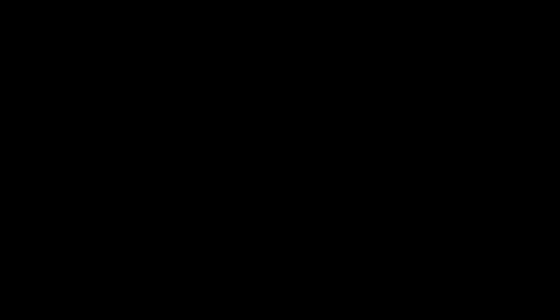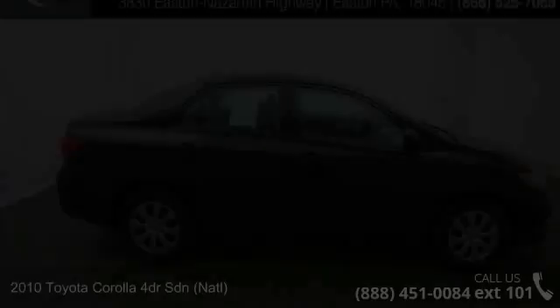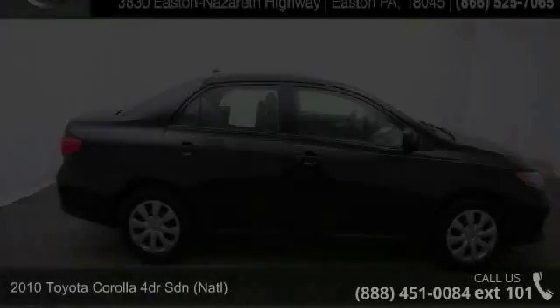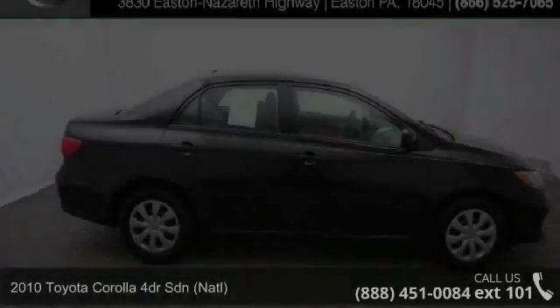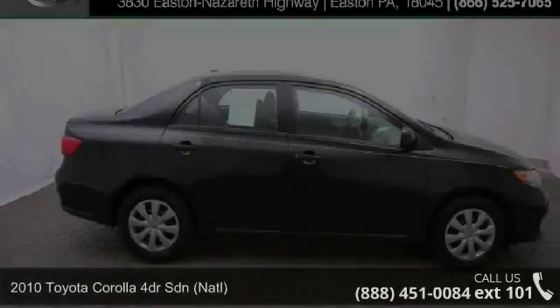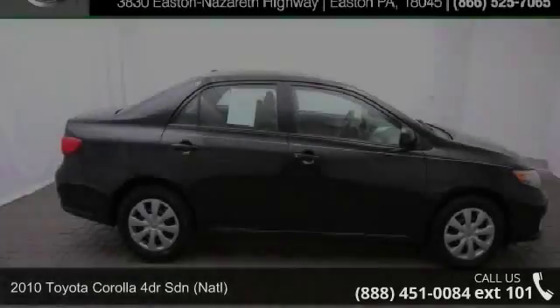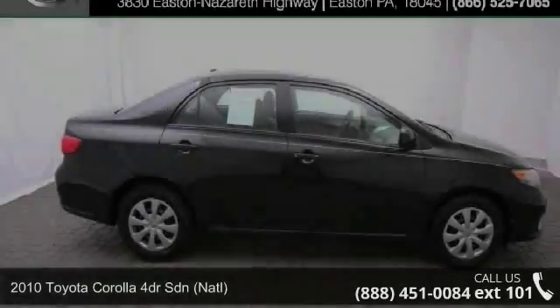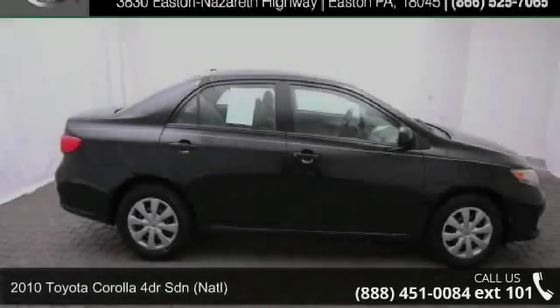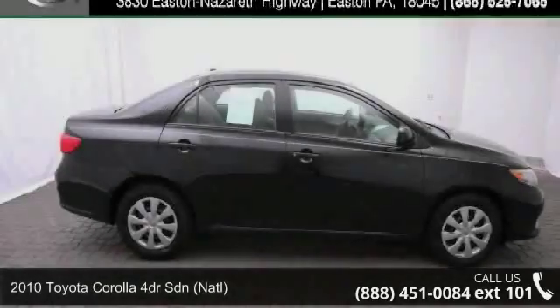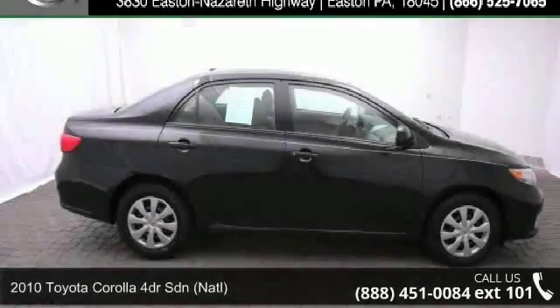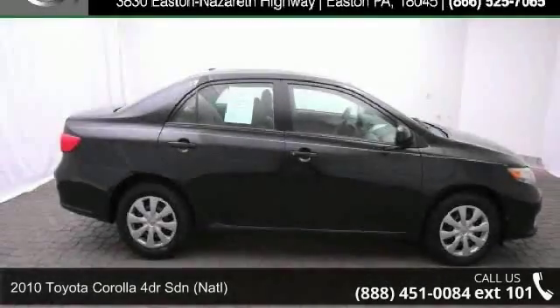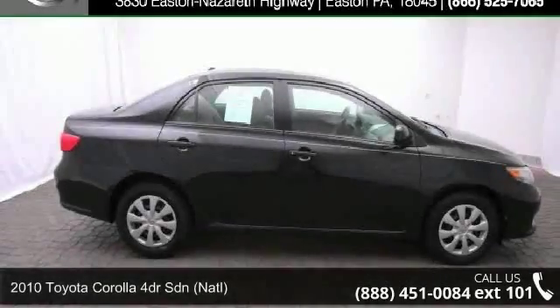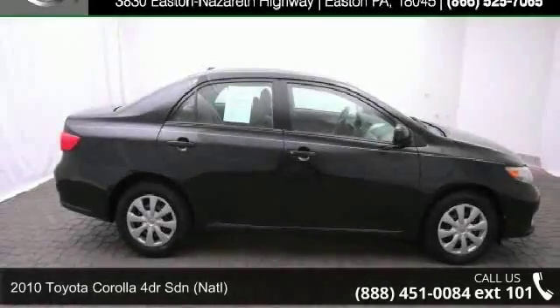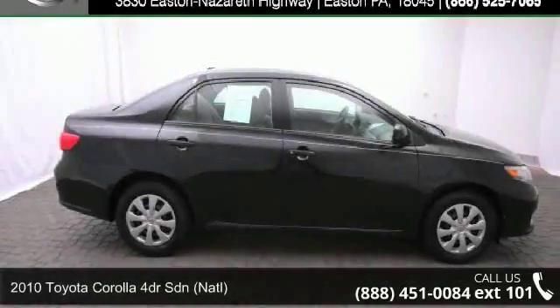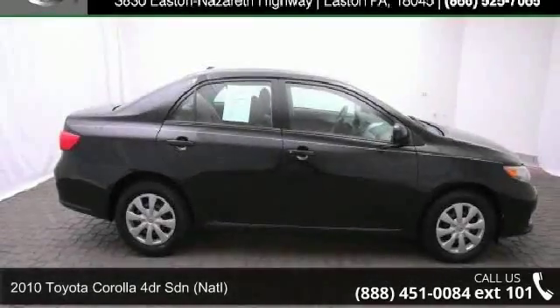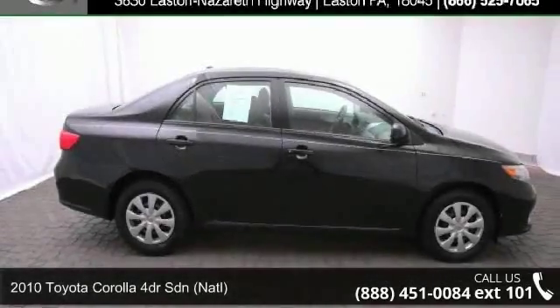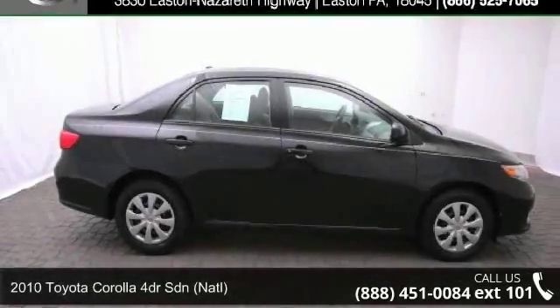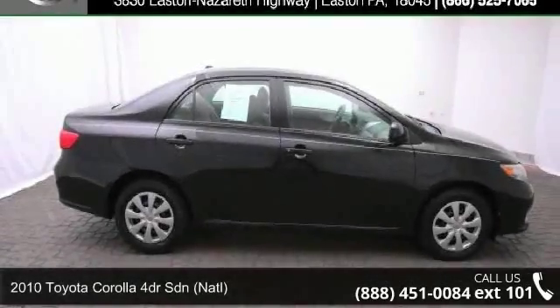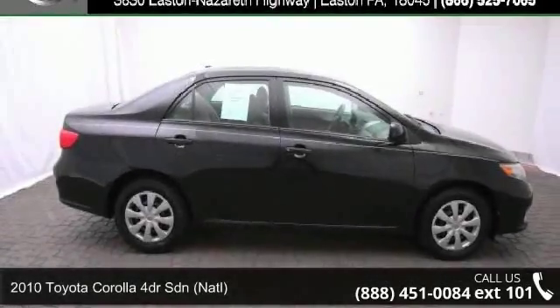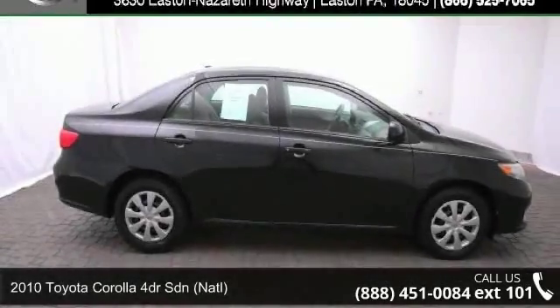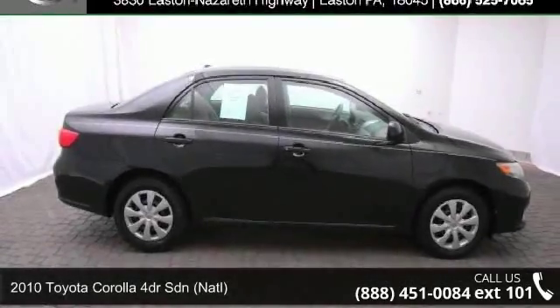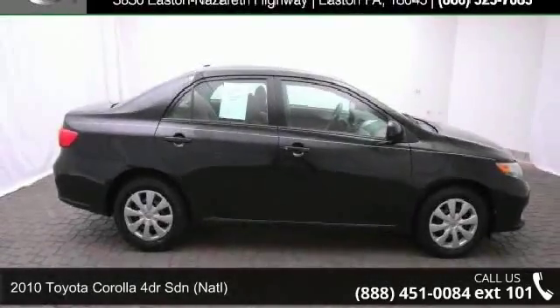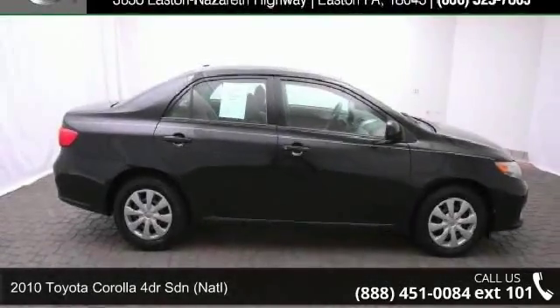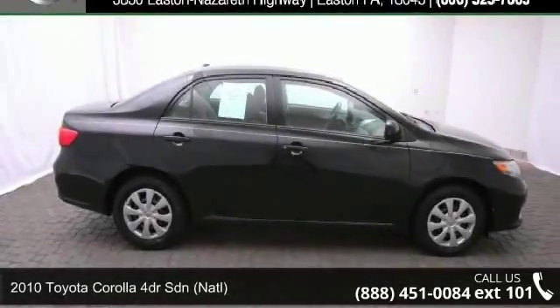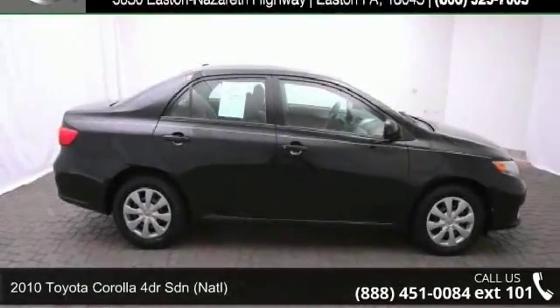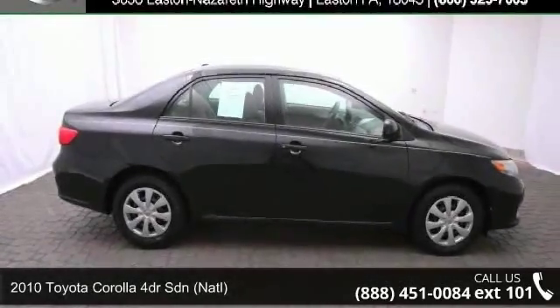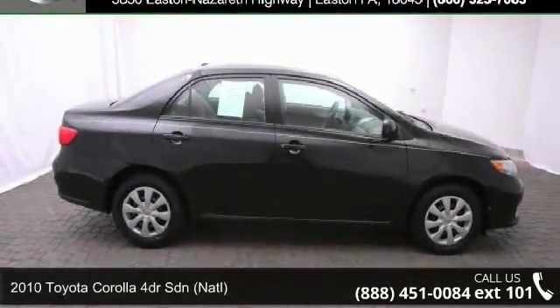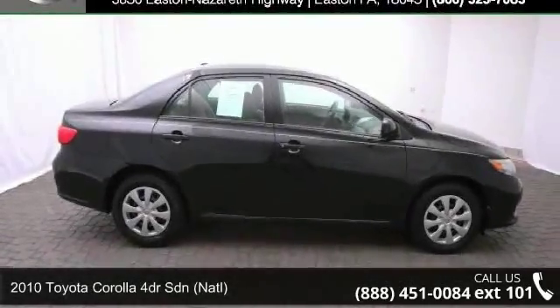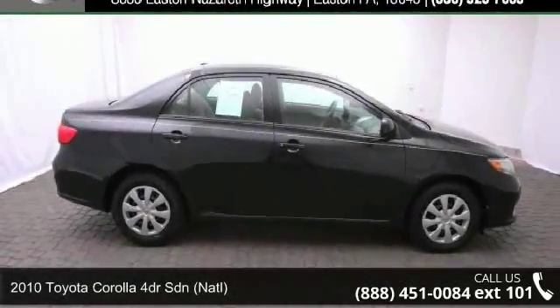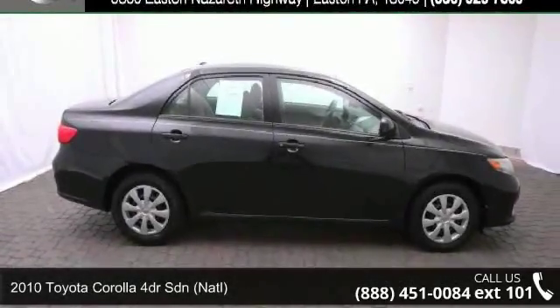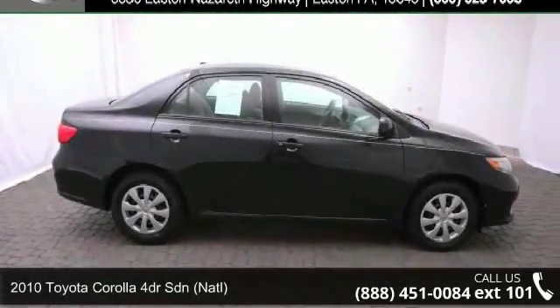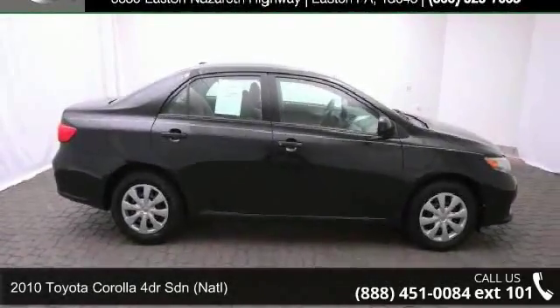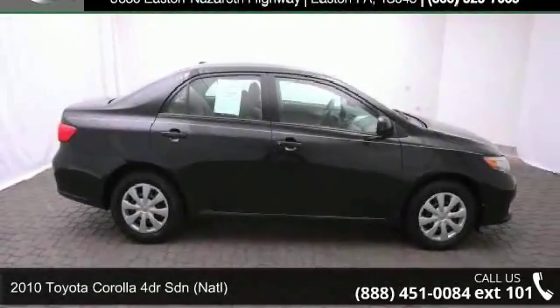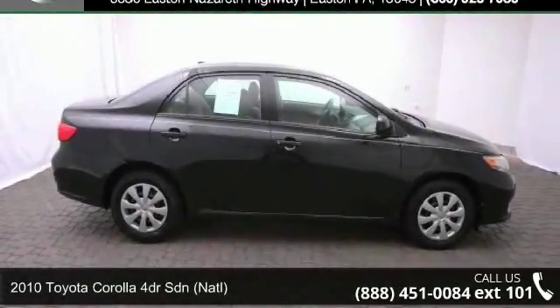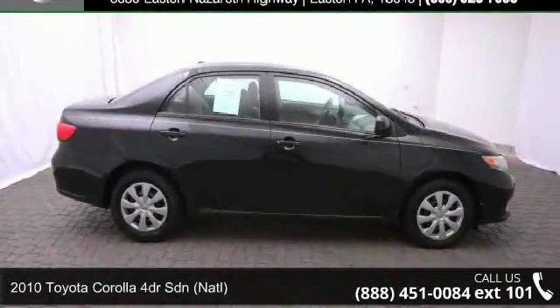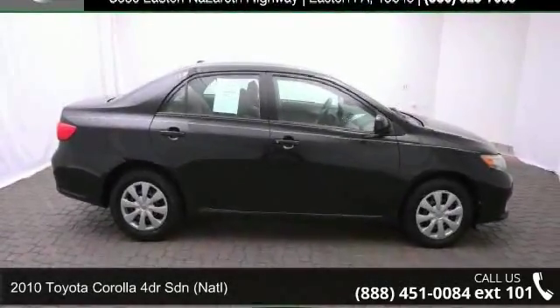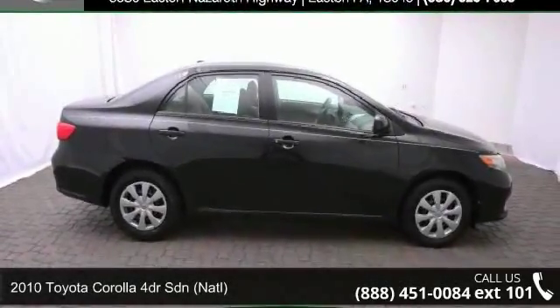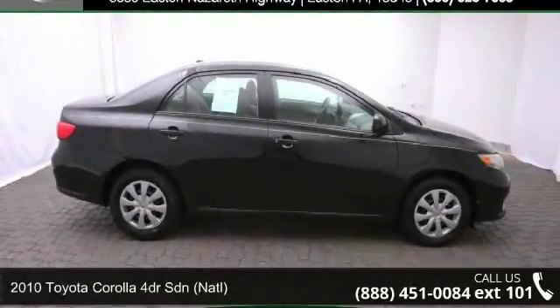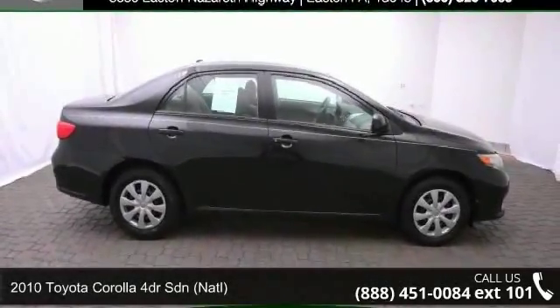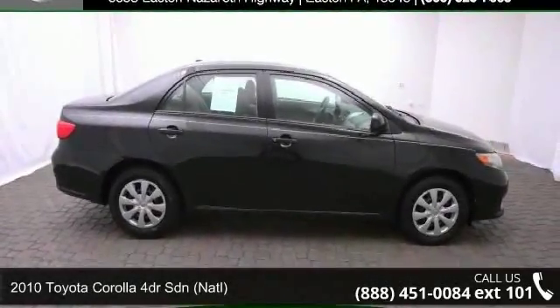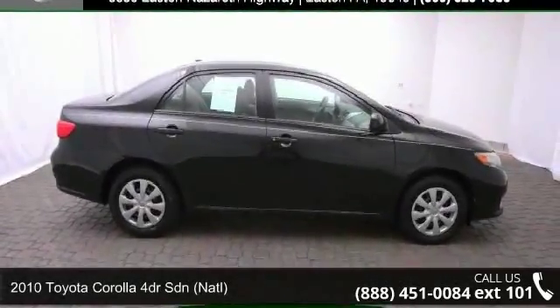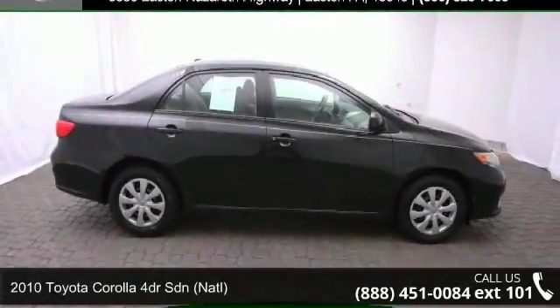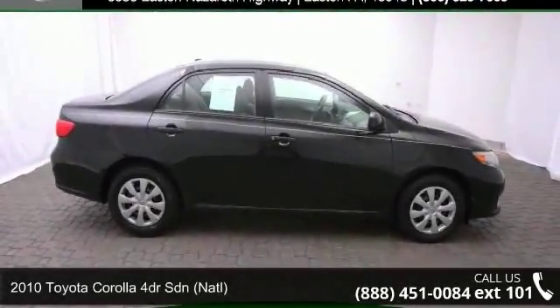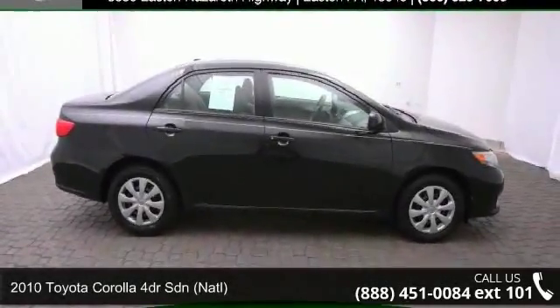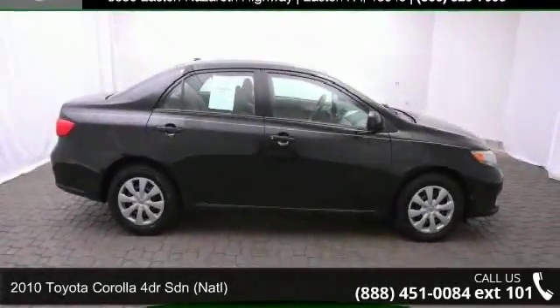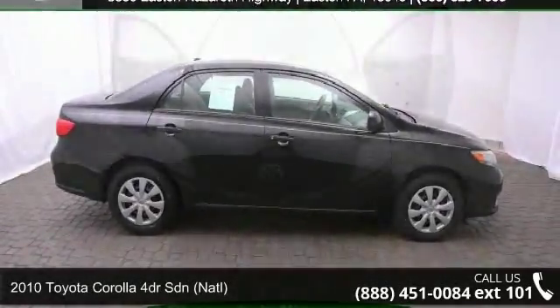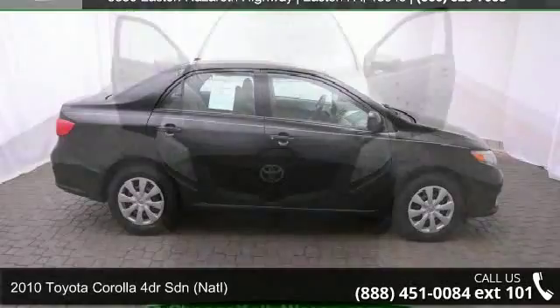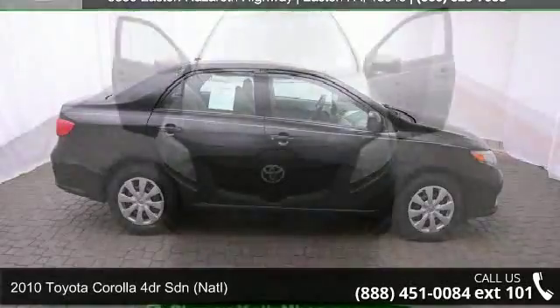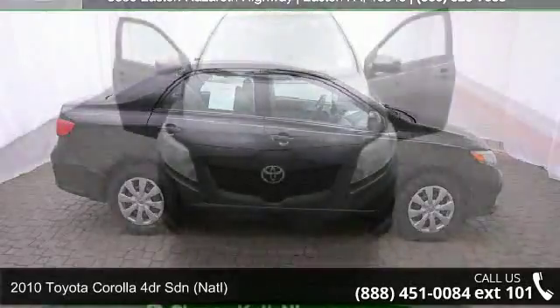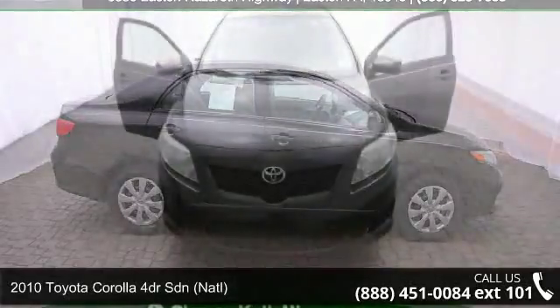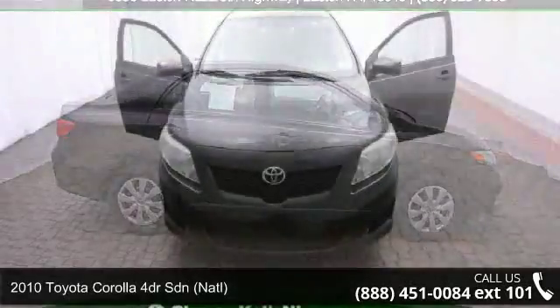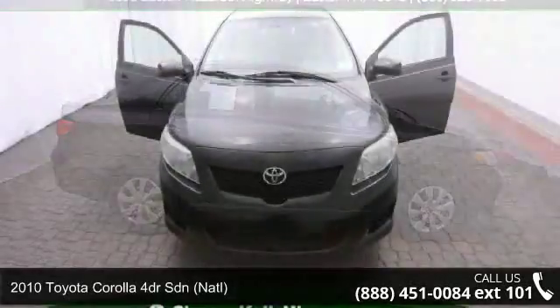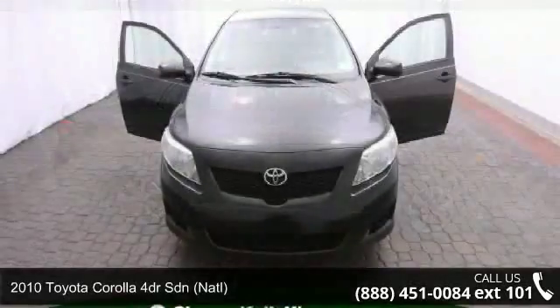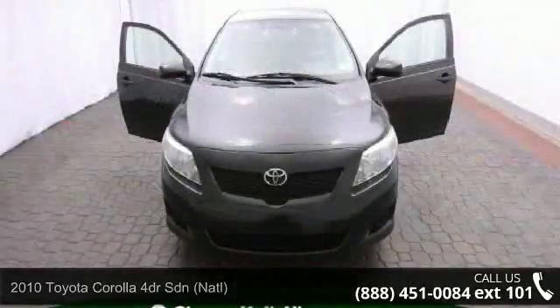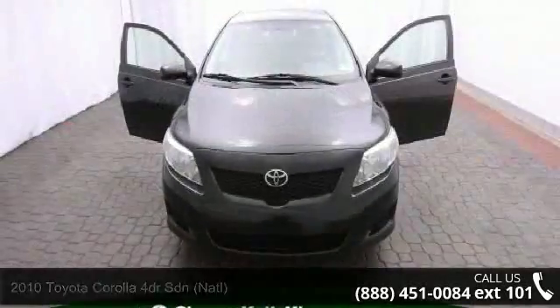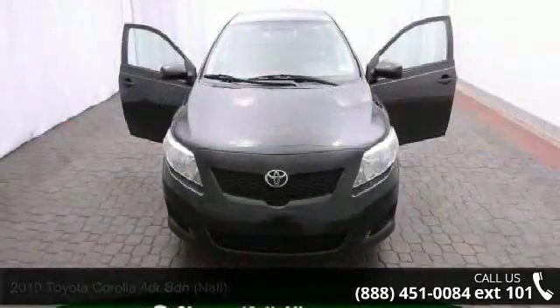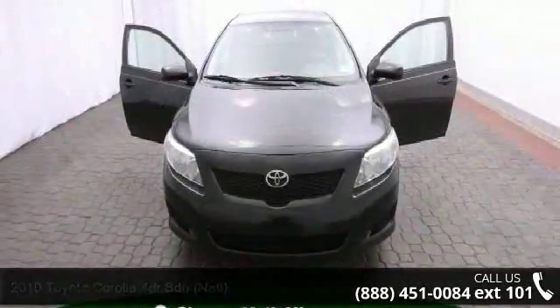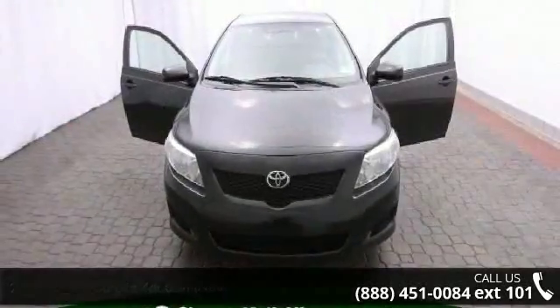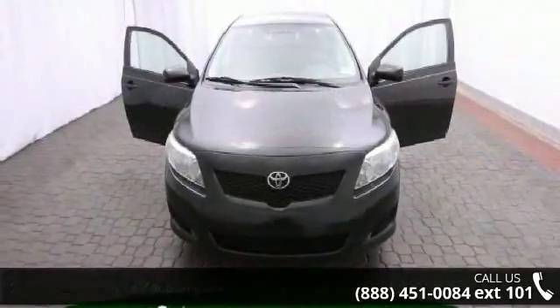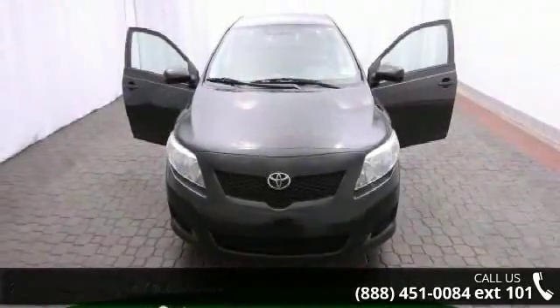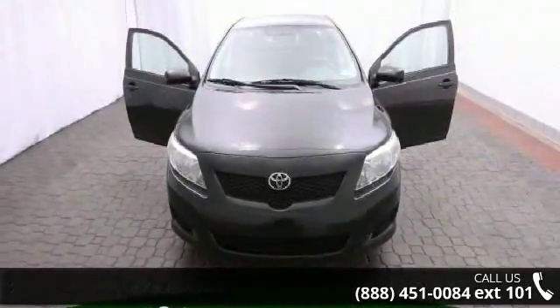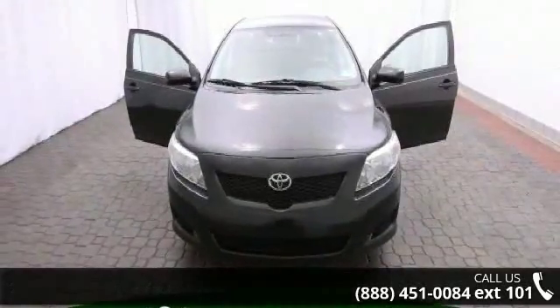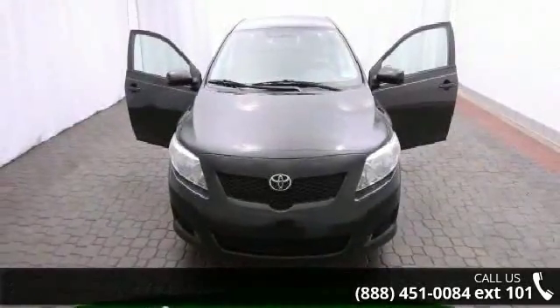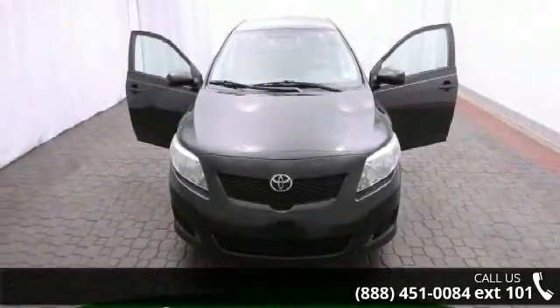Imagine yourself in this 2010 Toyota Corolla. If you are looking for a first-rate auto, this one could be yours today.